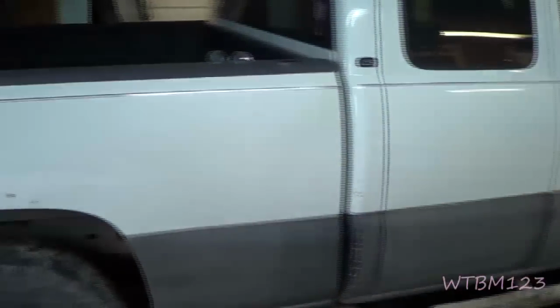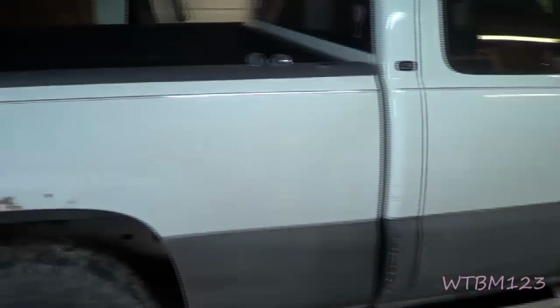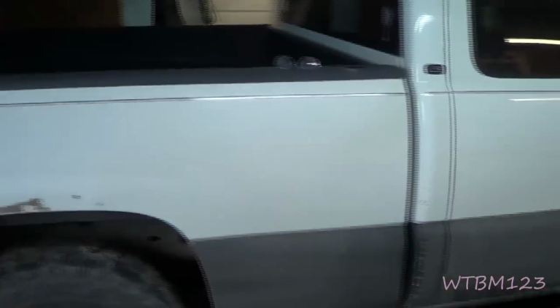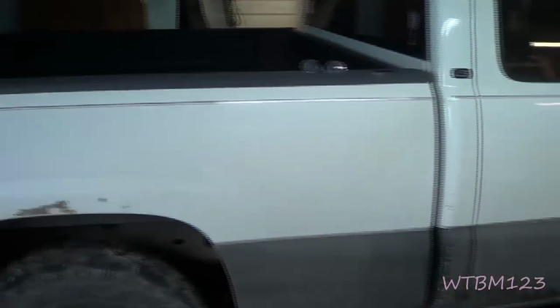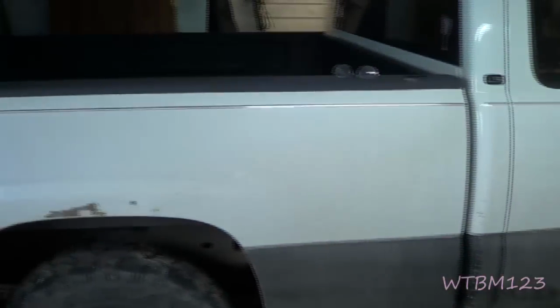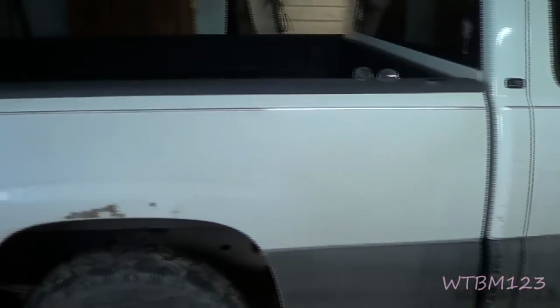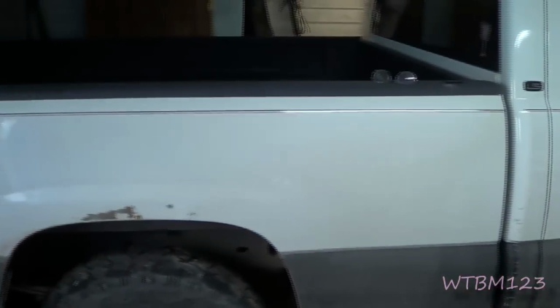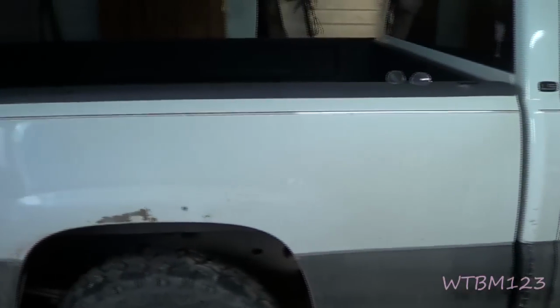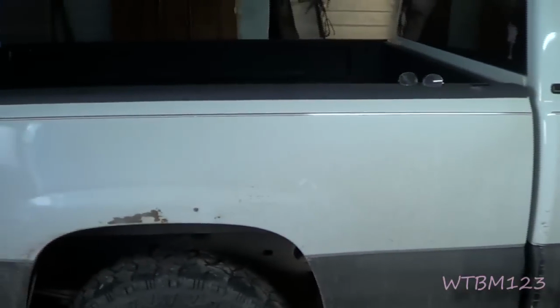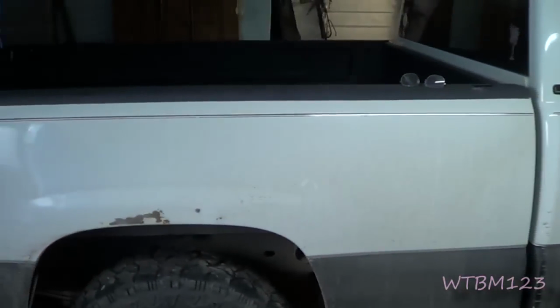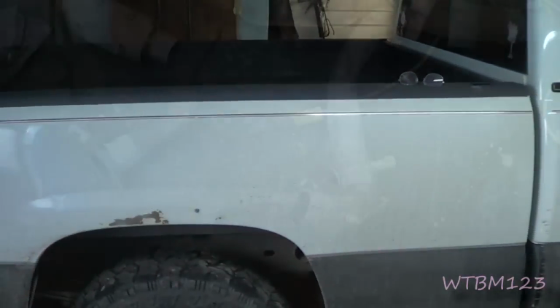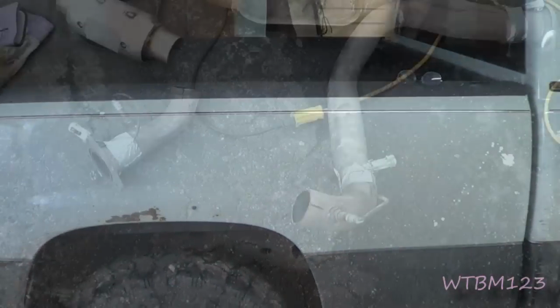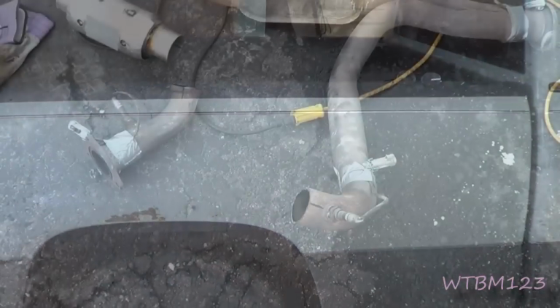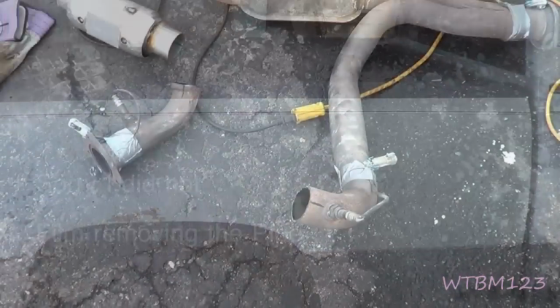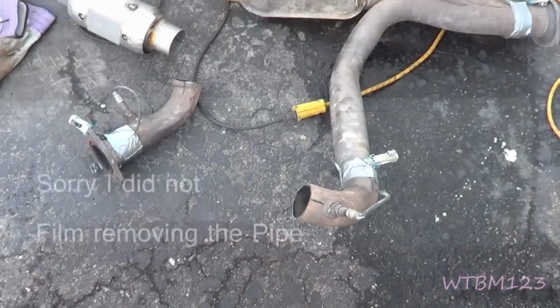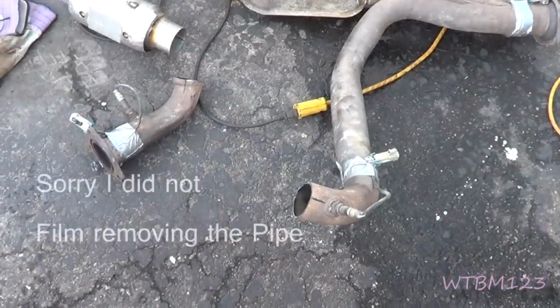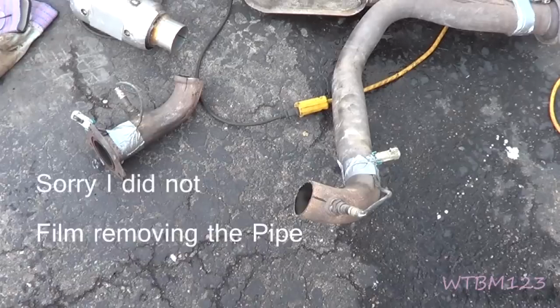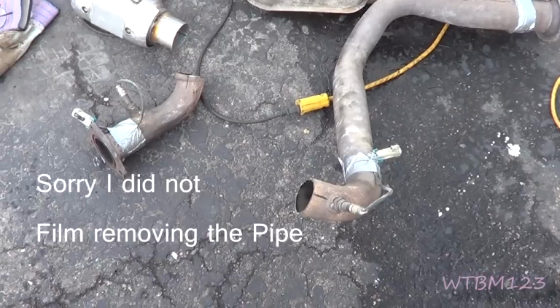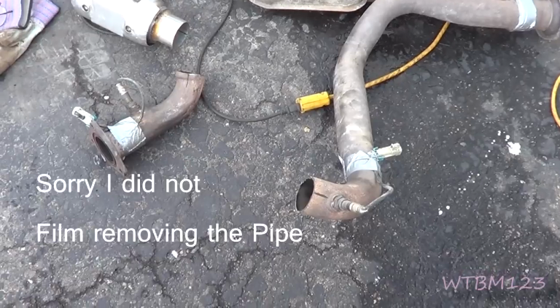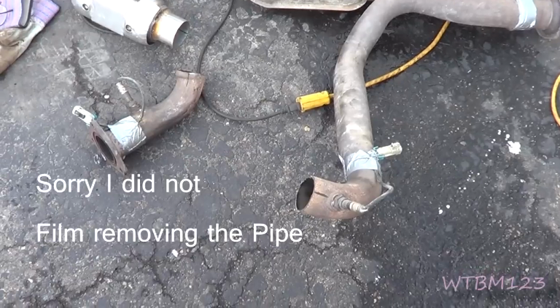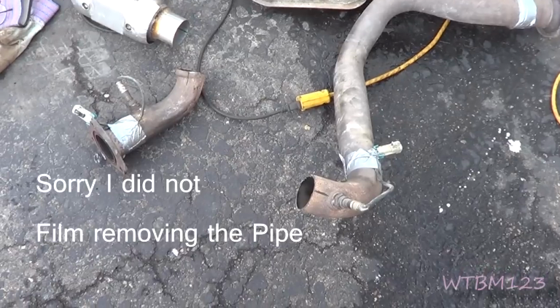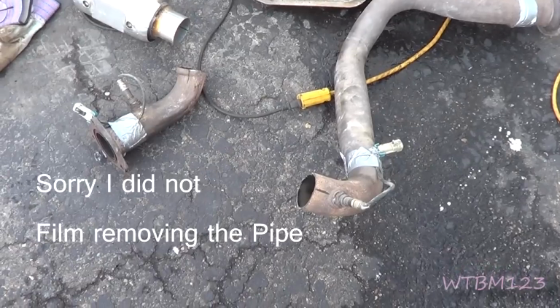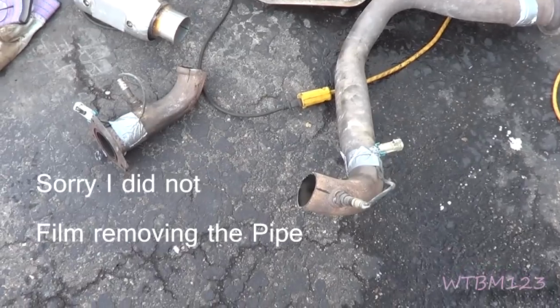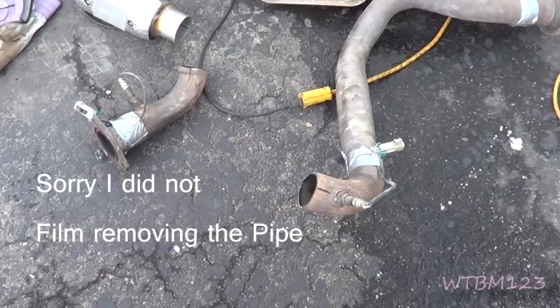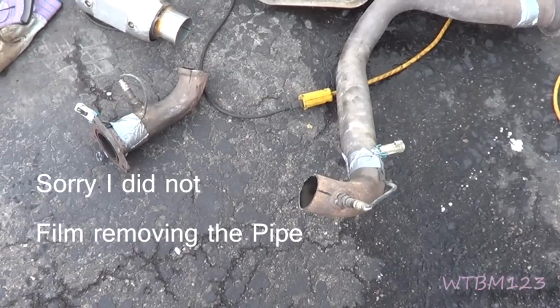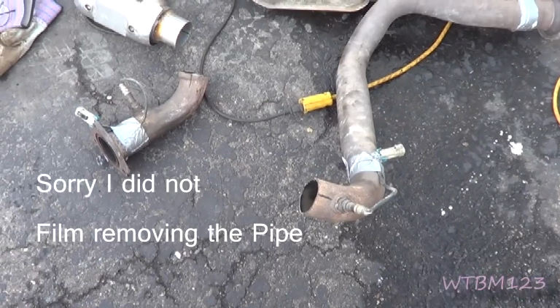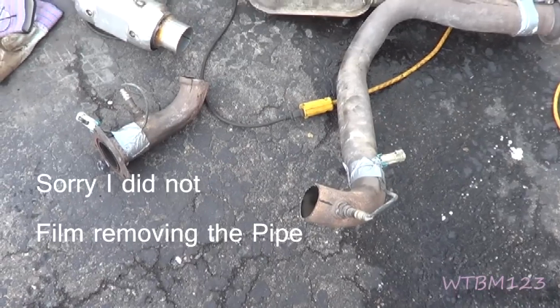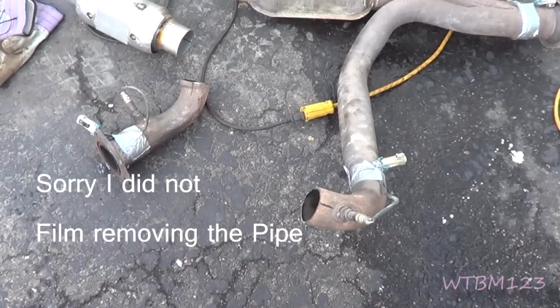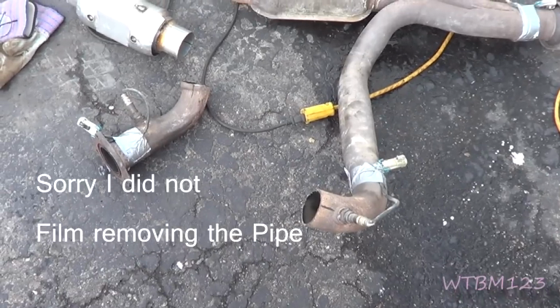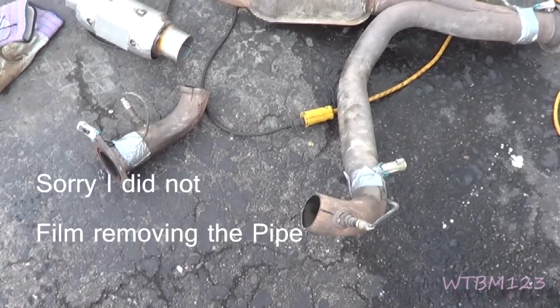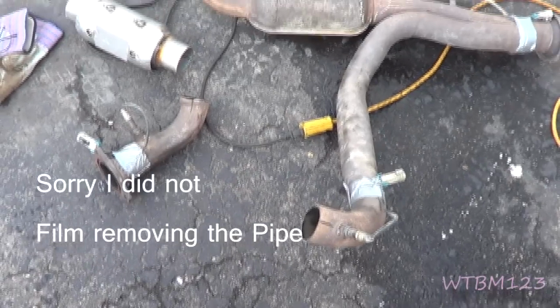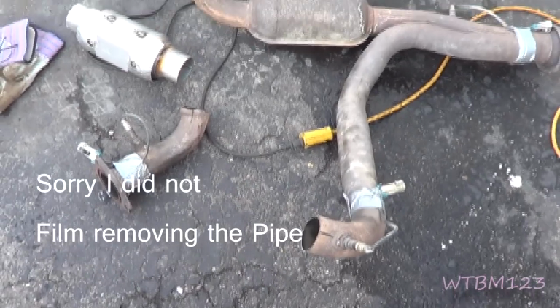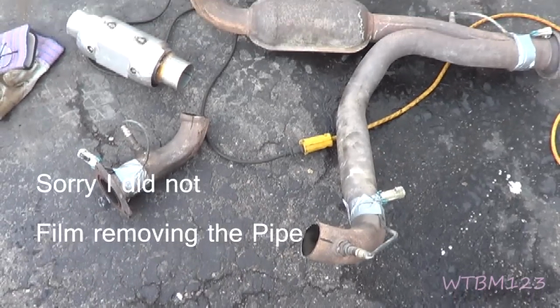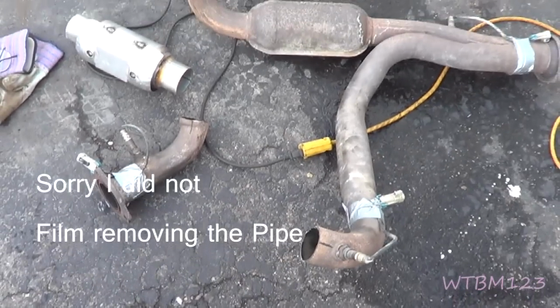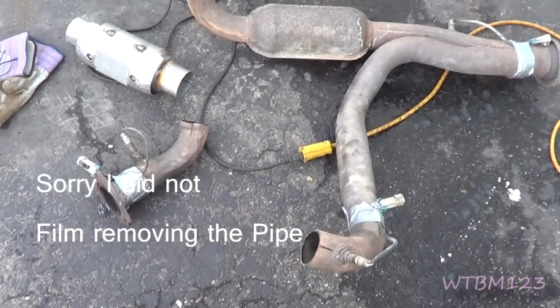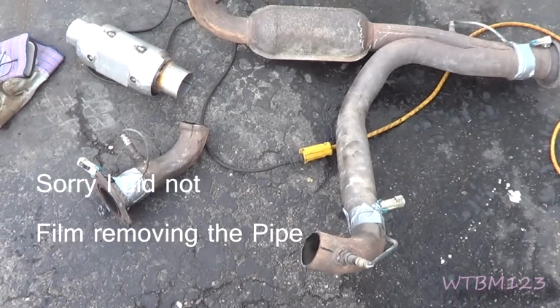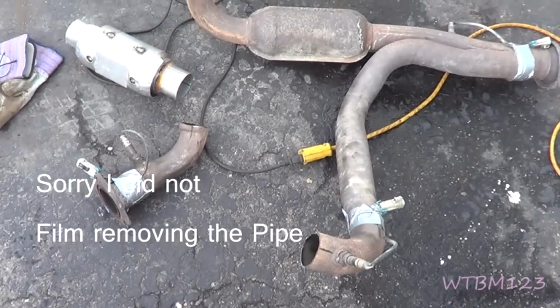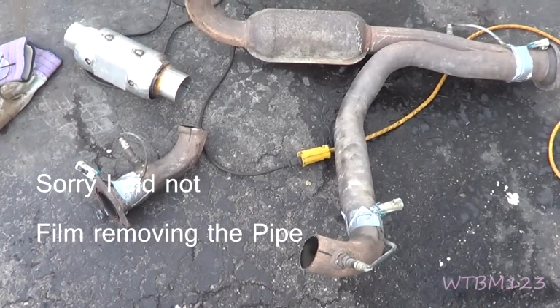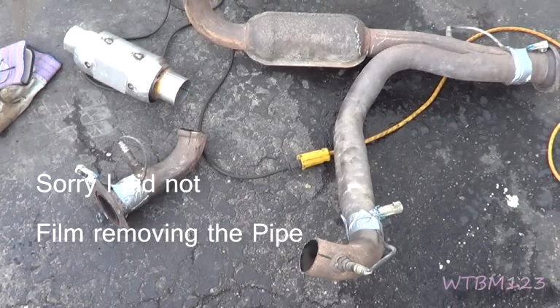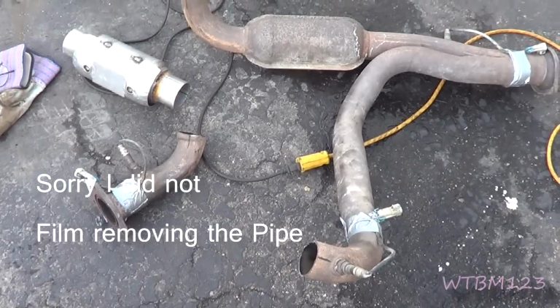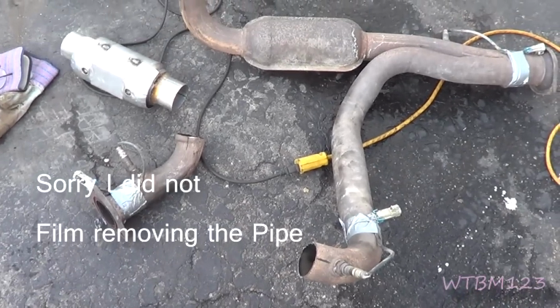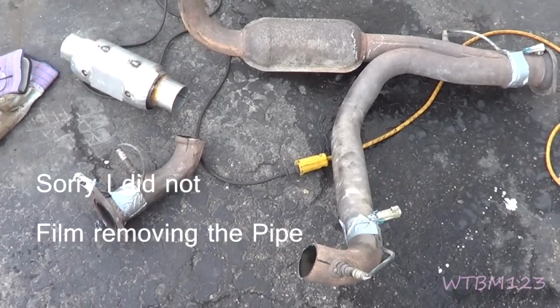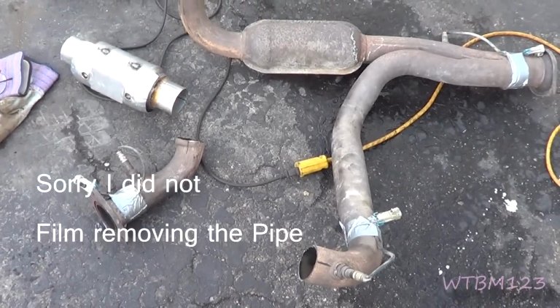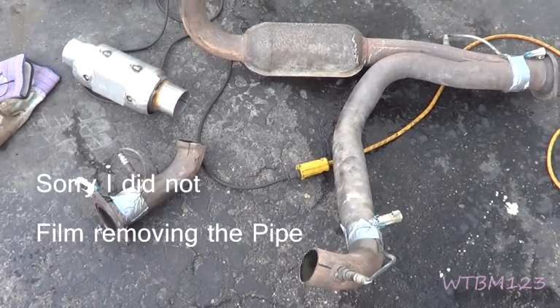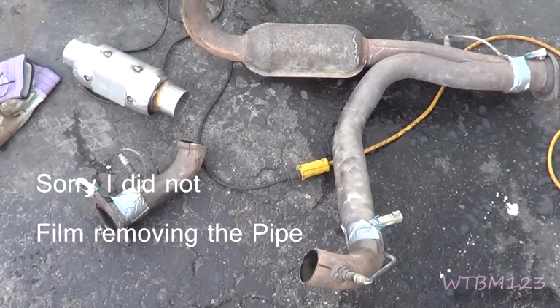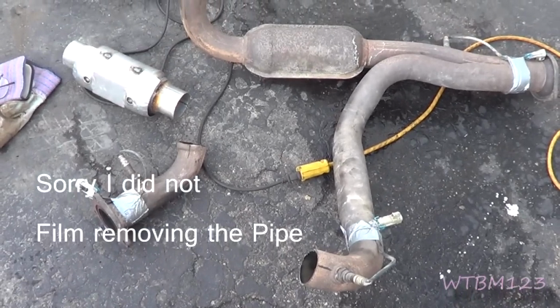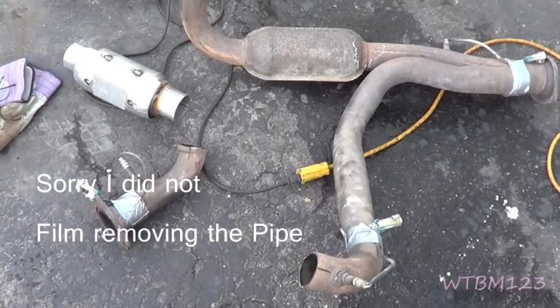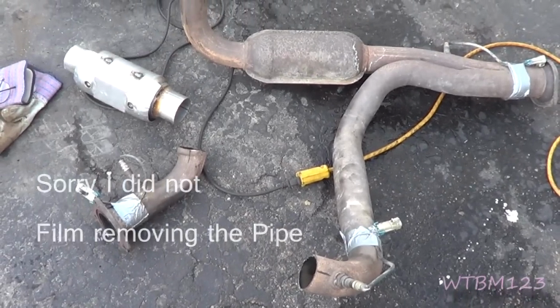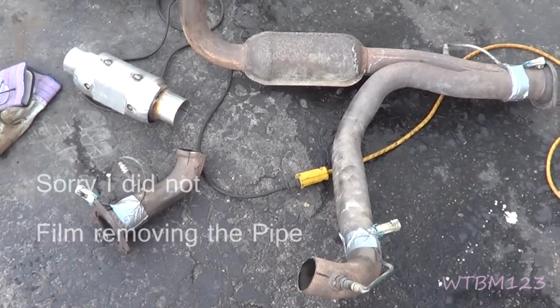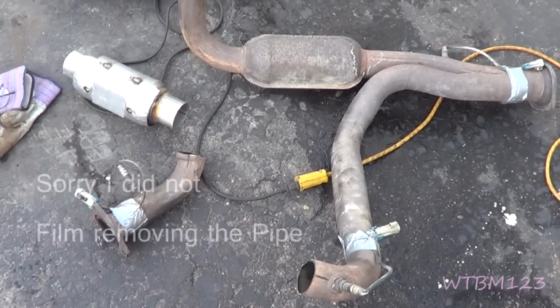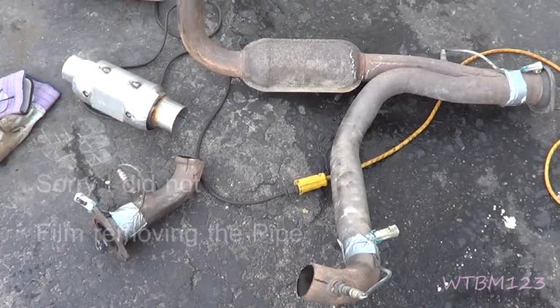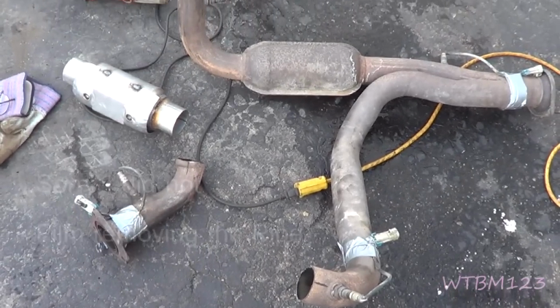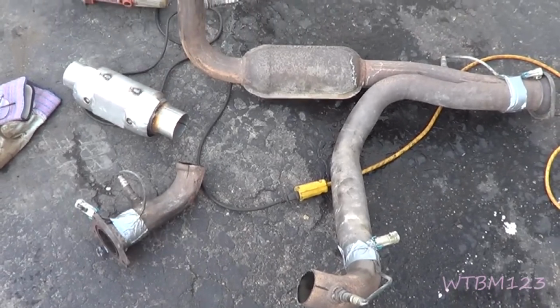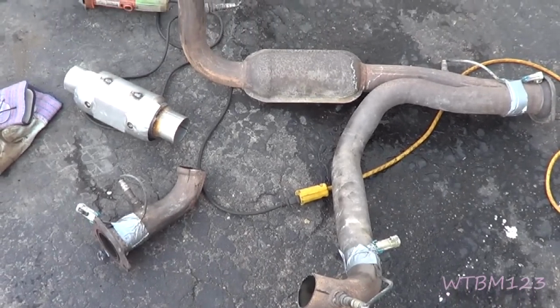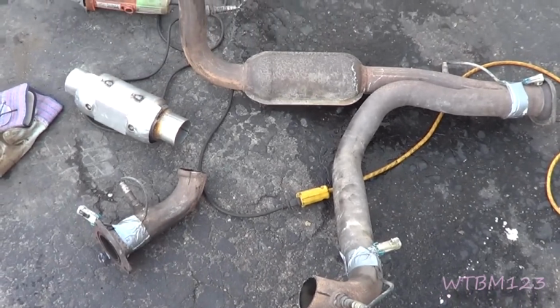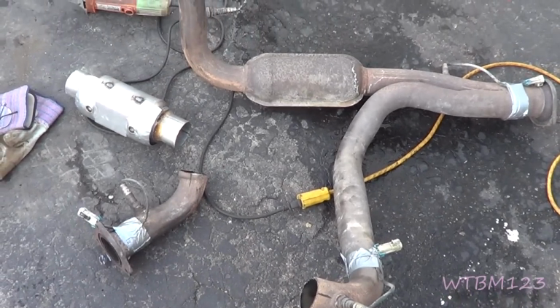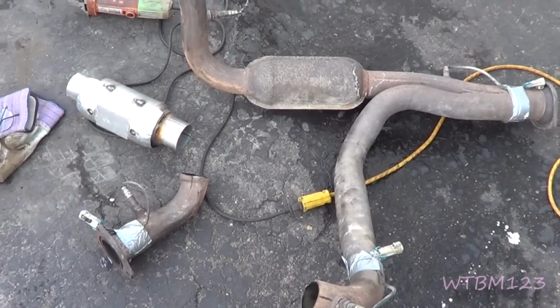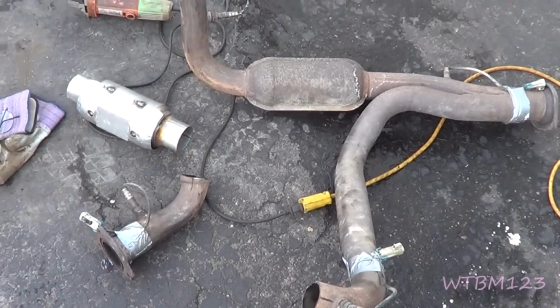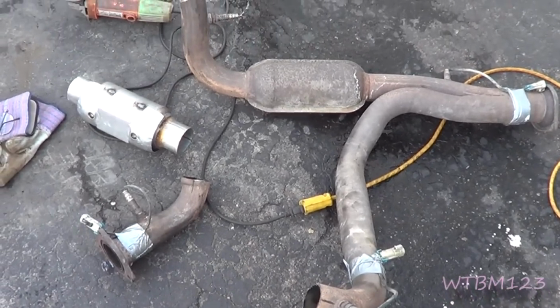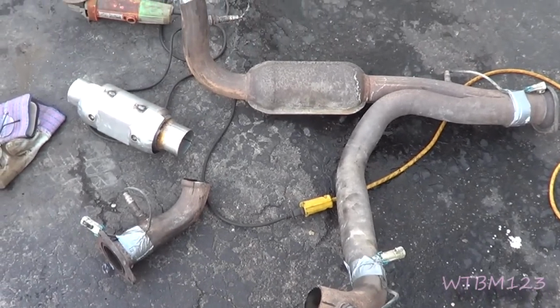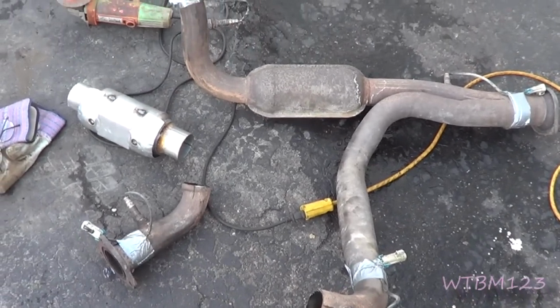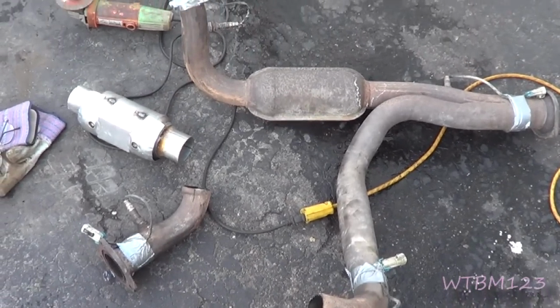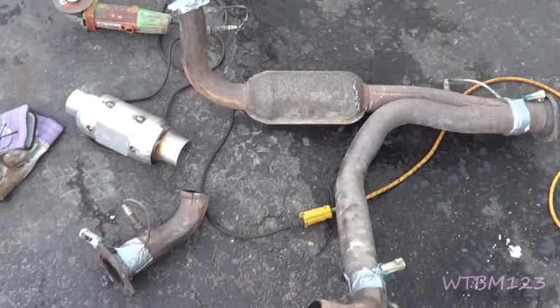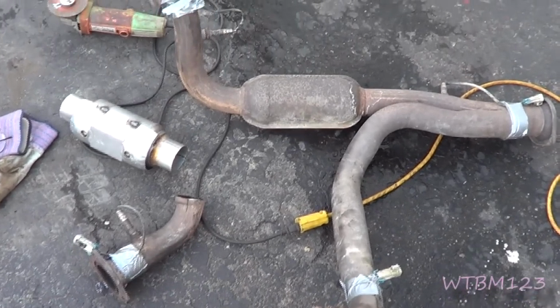2002 Silverado. This thing had a rattle in it. It really sounded like it was coming from the transmission.